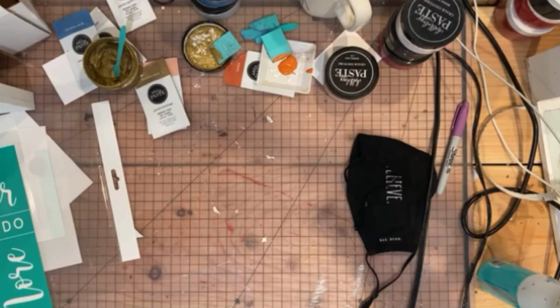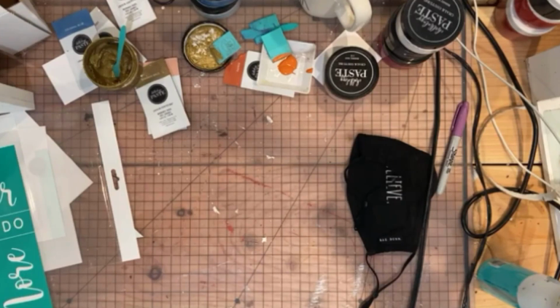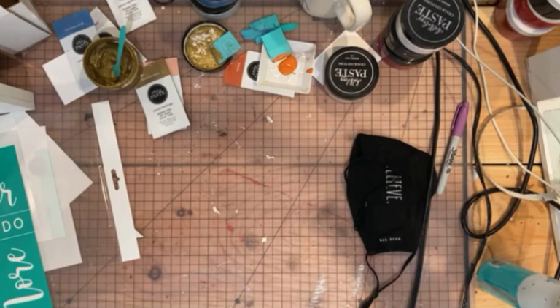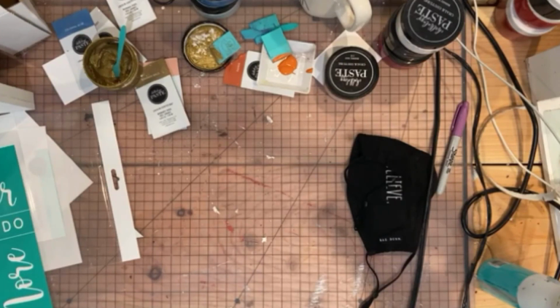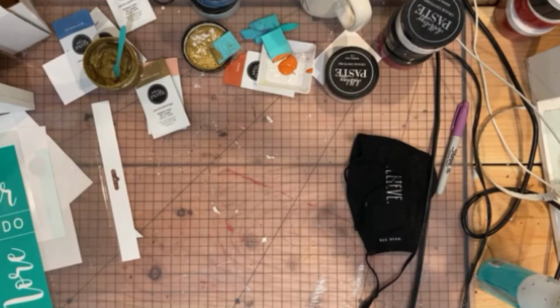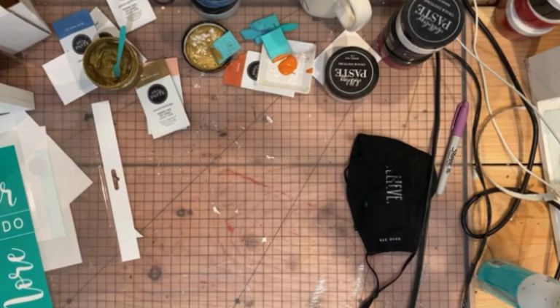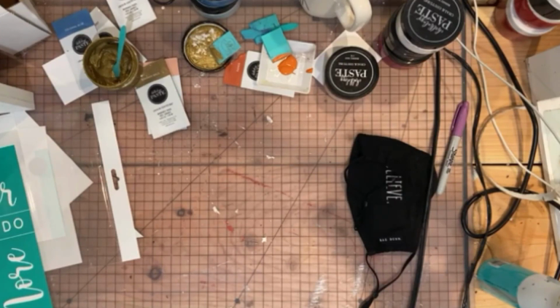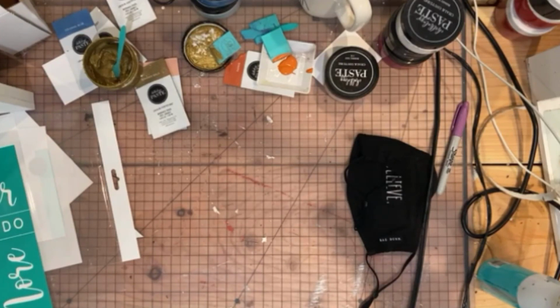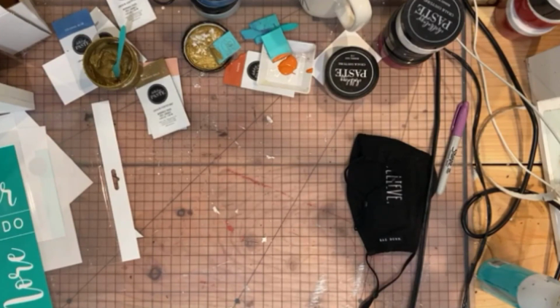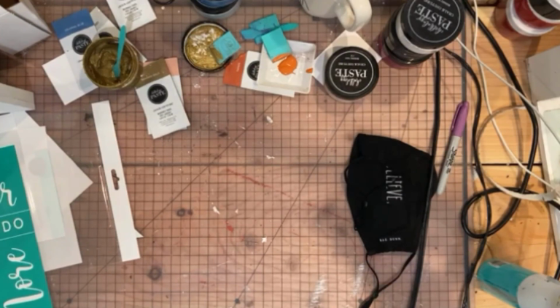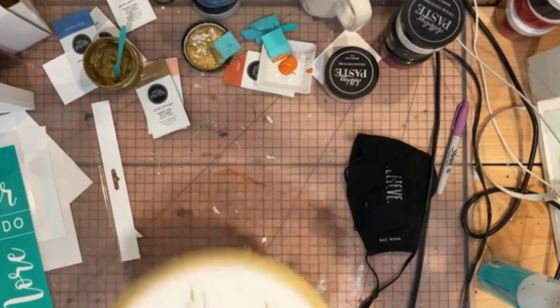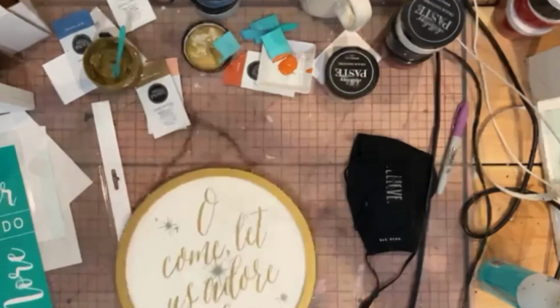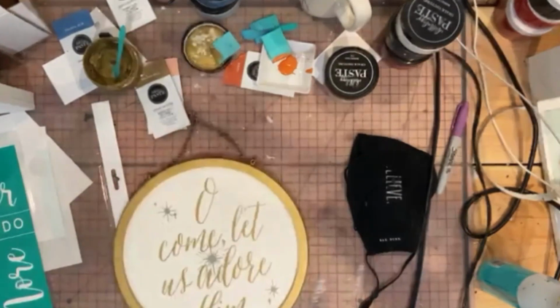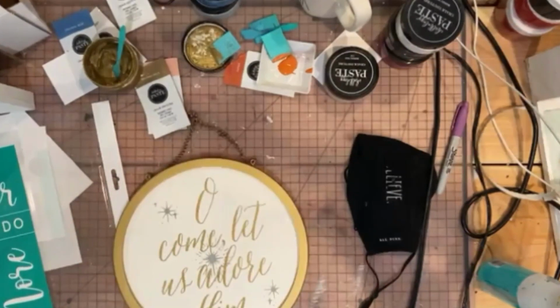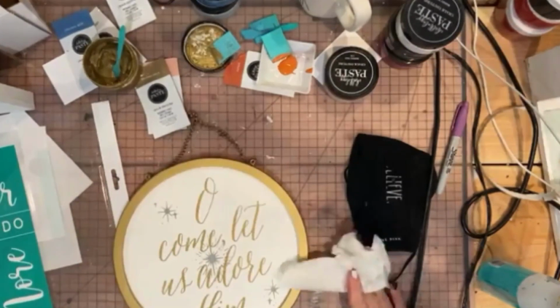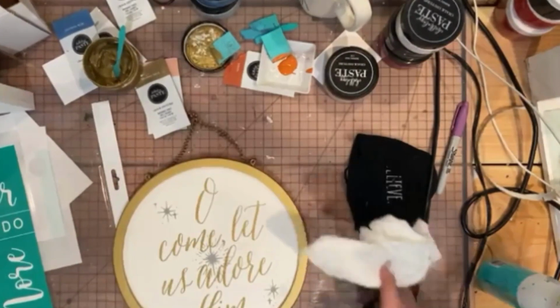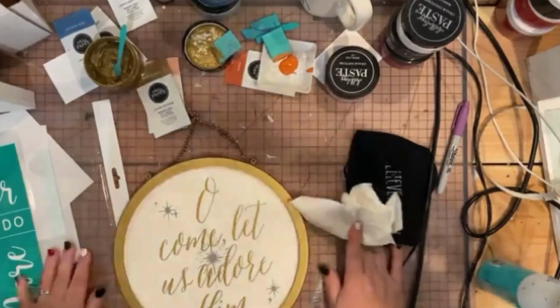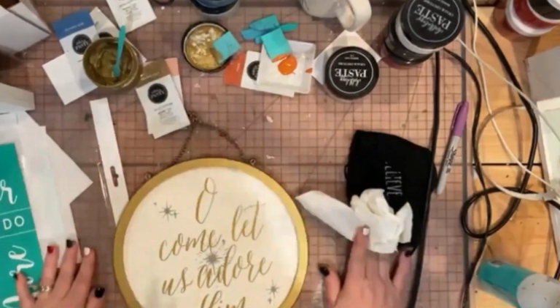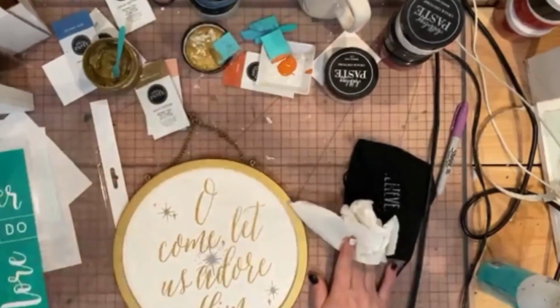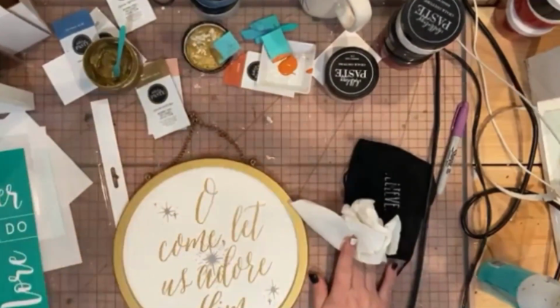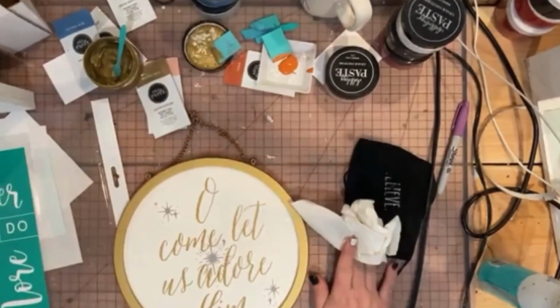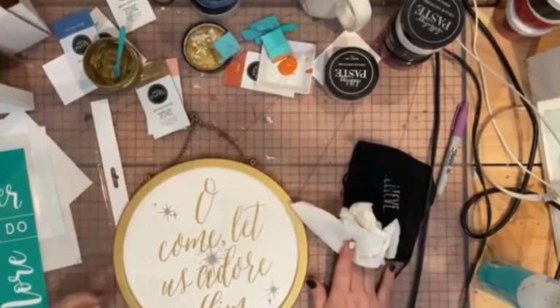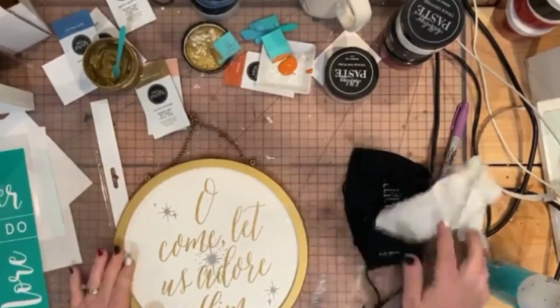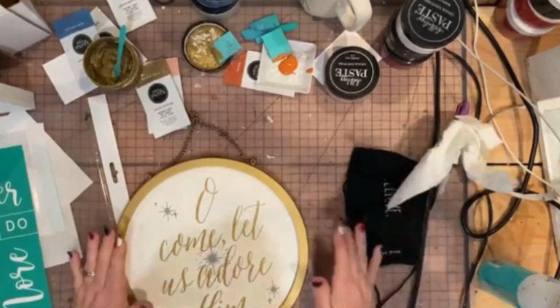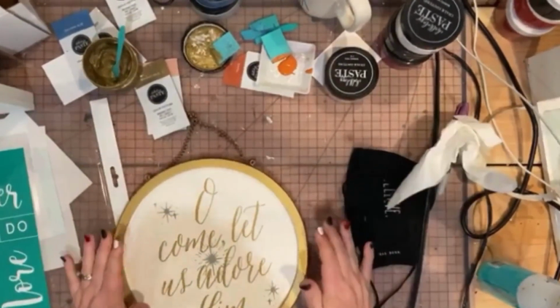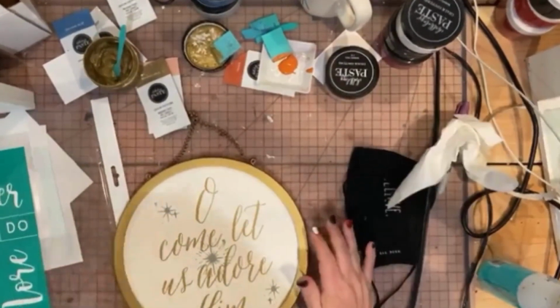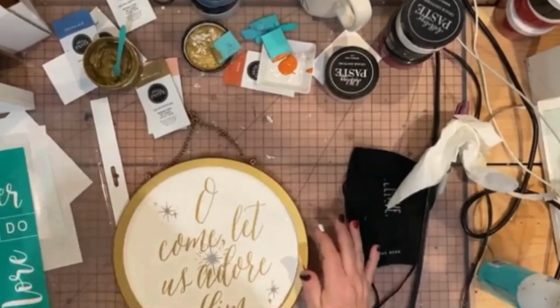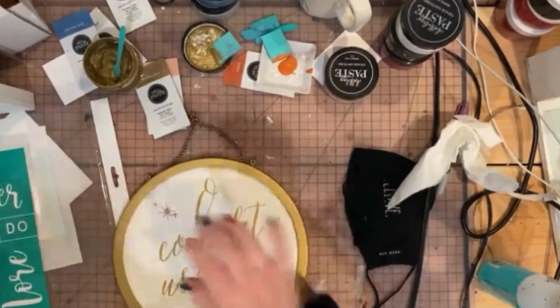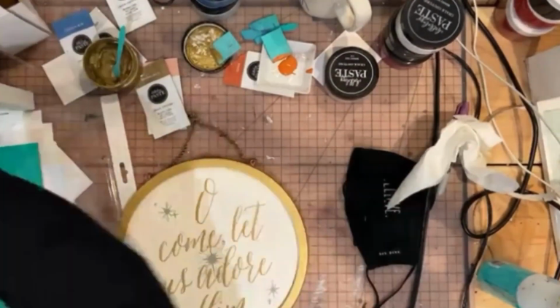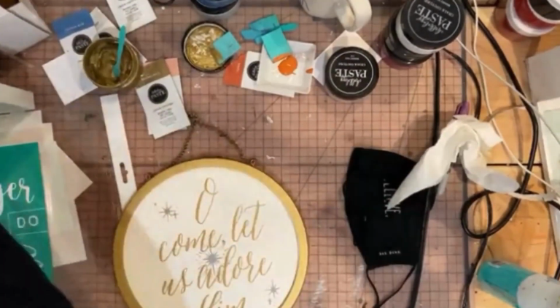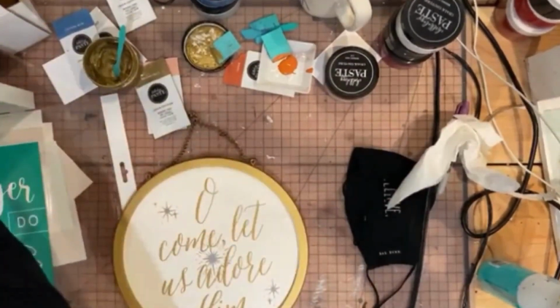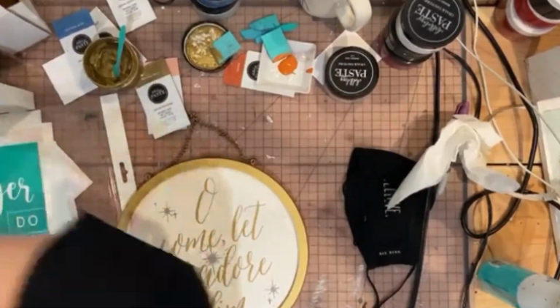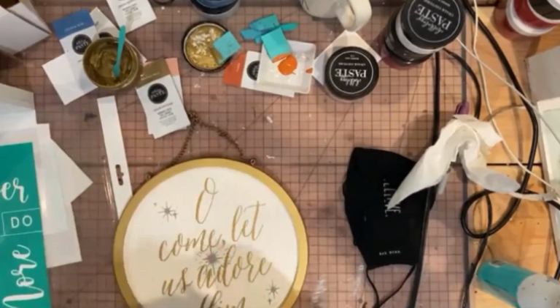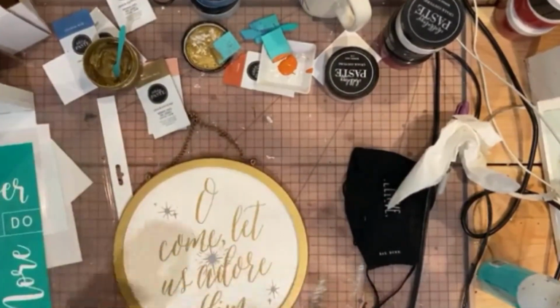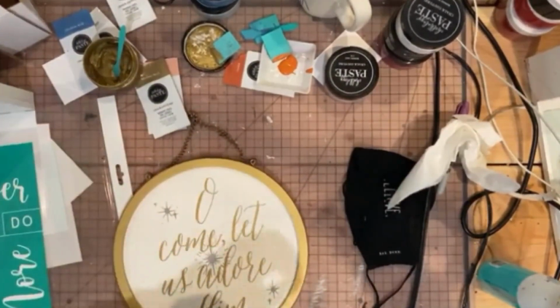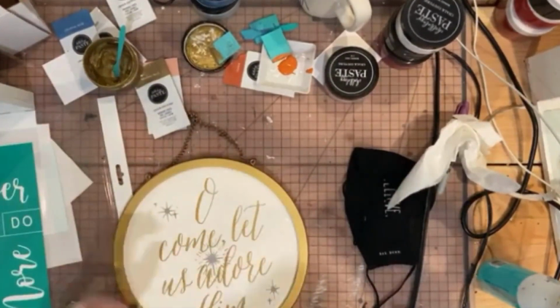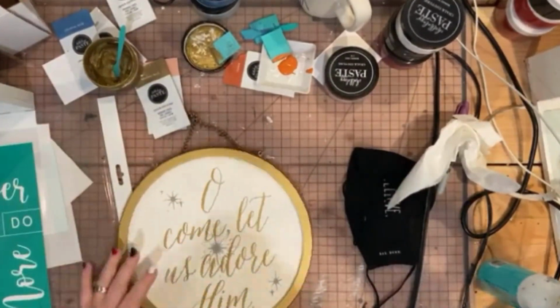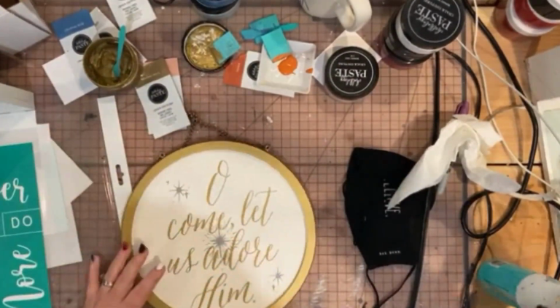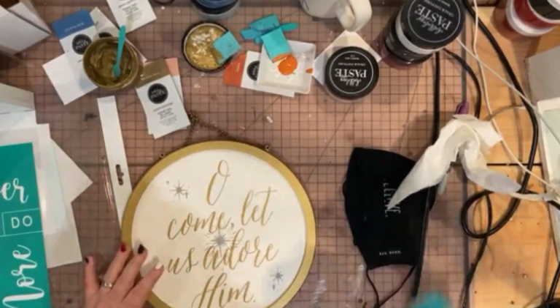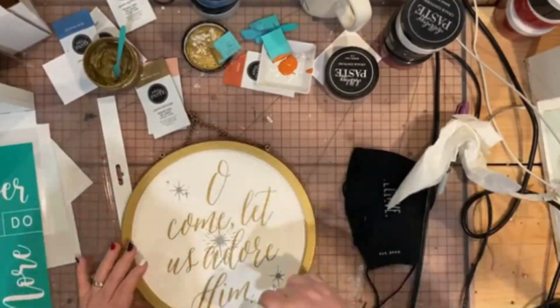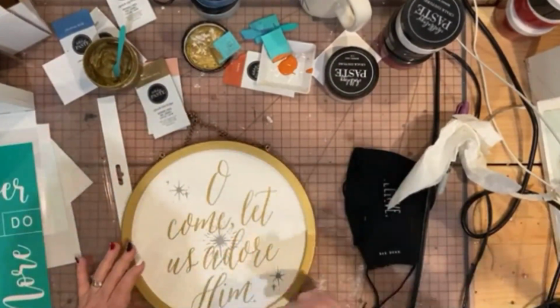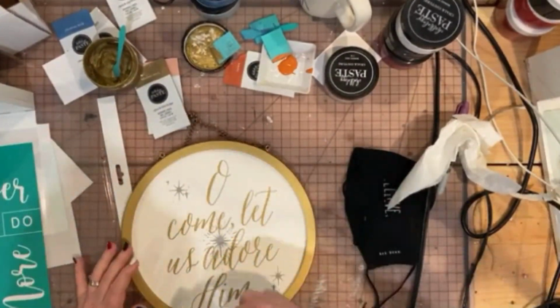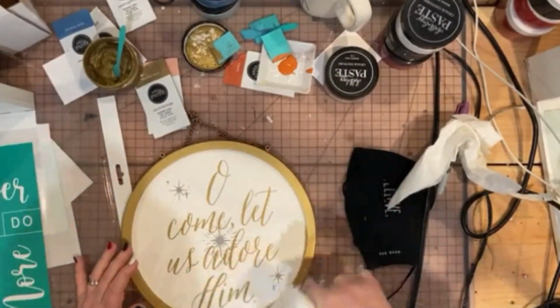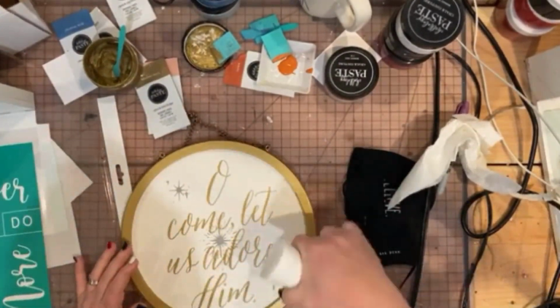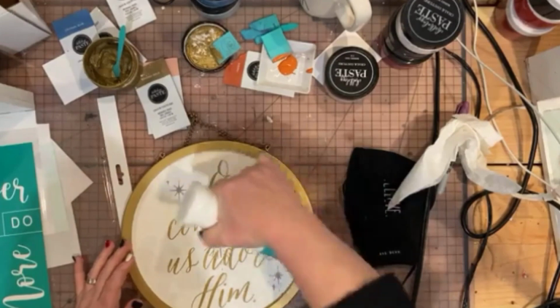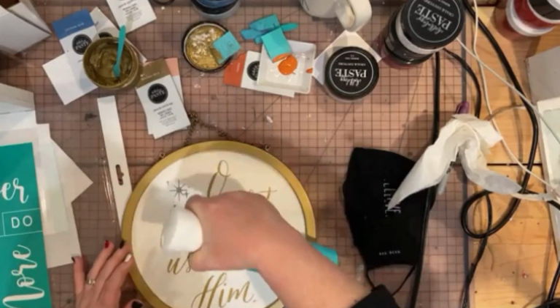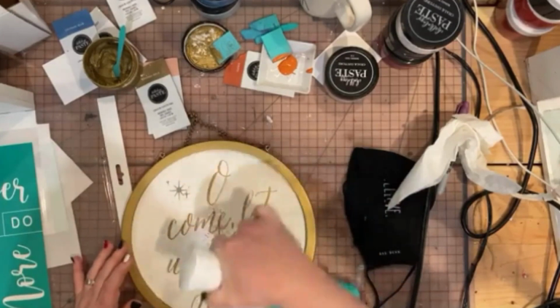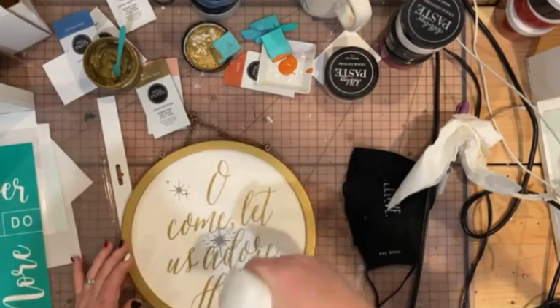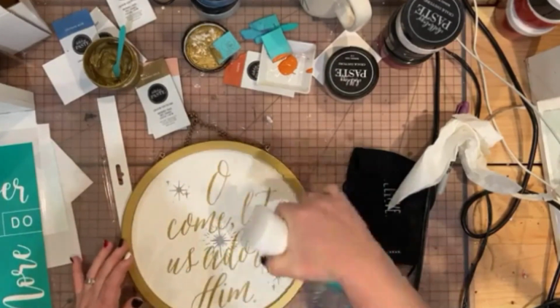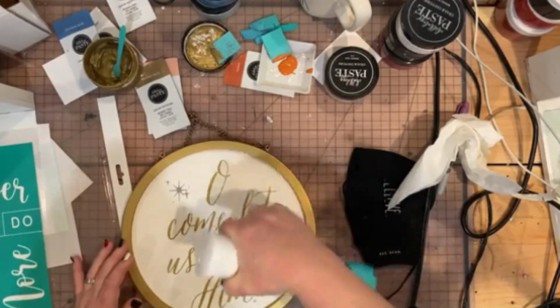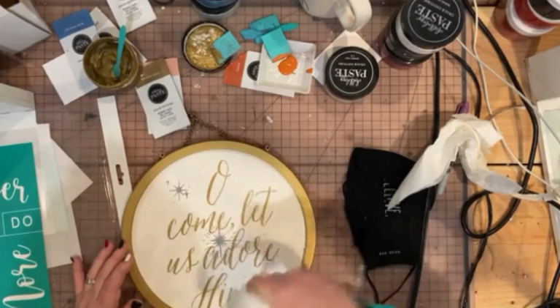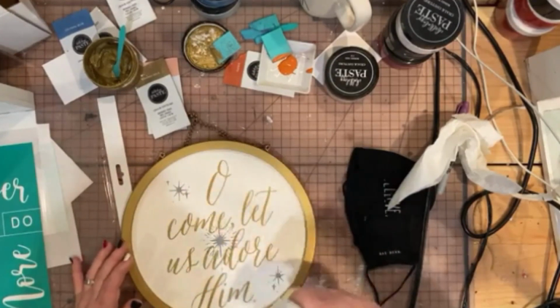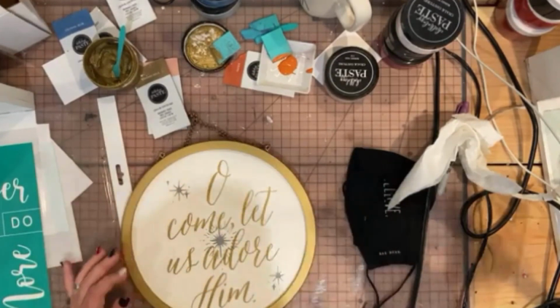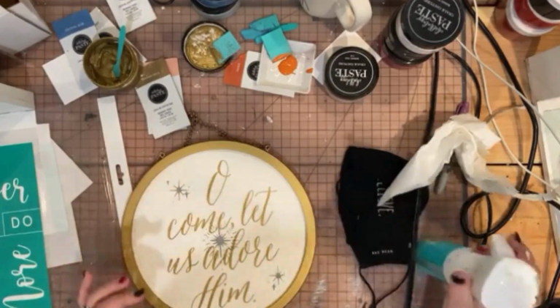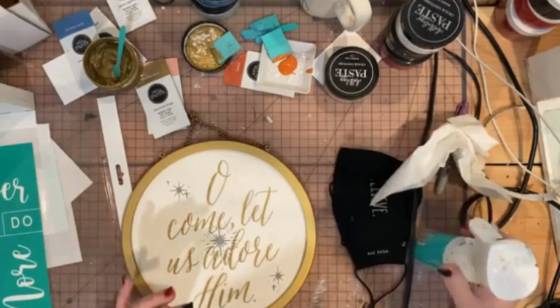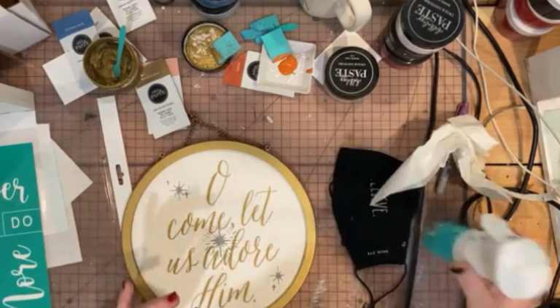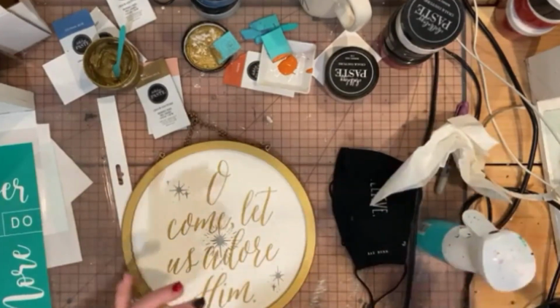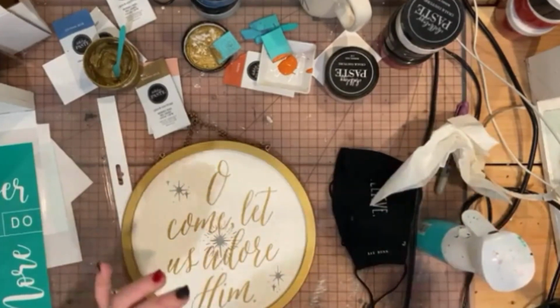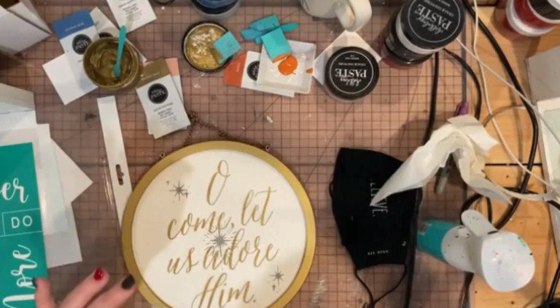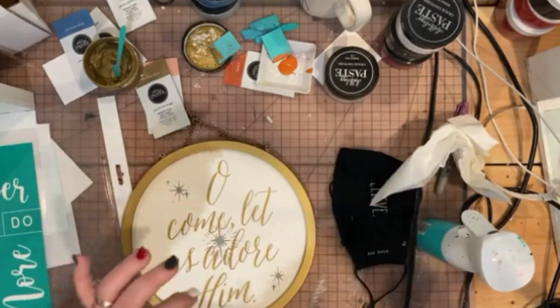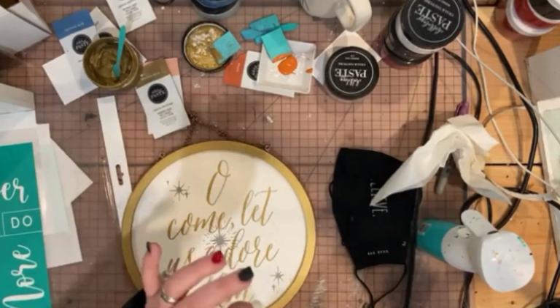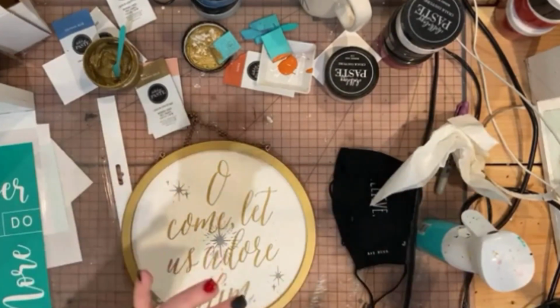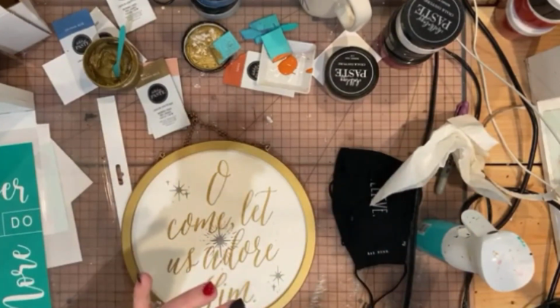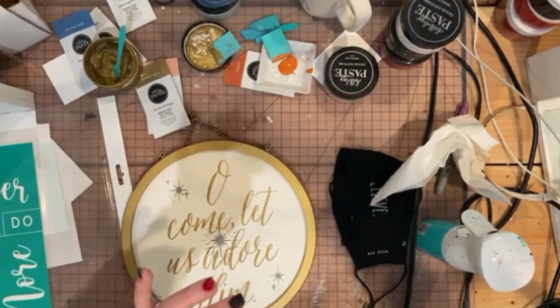Hey you guys! Today we're going to be using another one of our awesome Creative Kickstart transfers that just began in January.